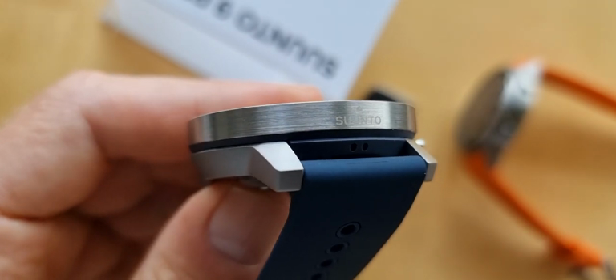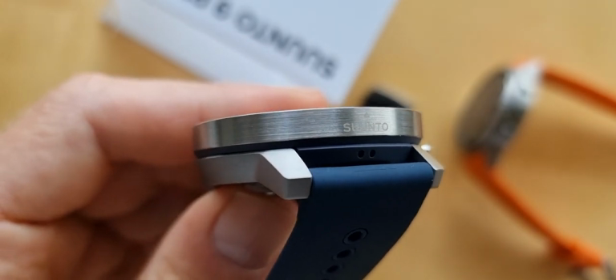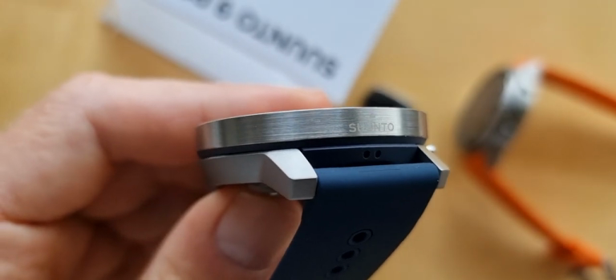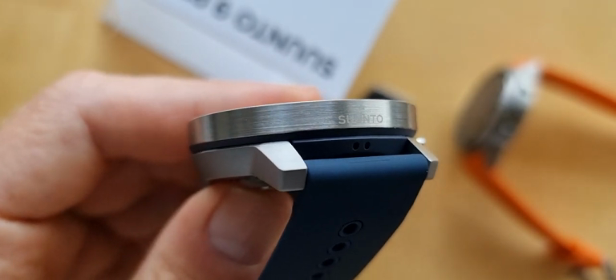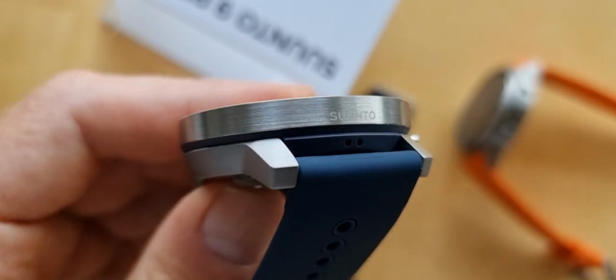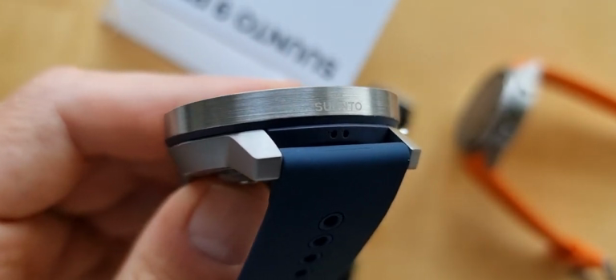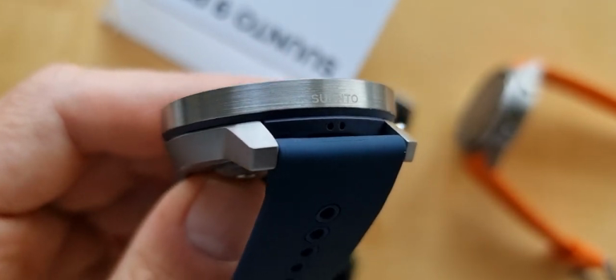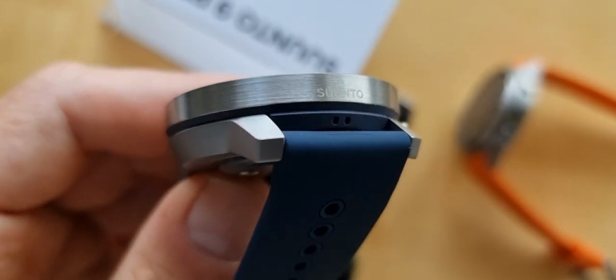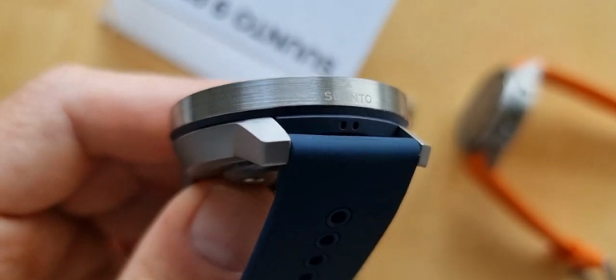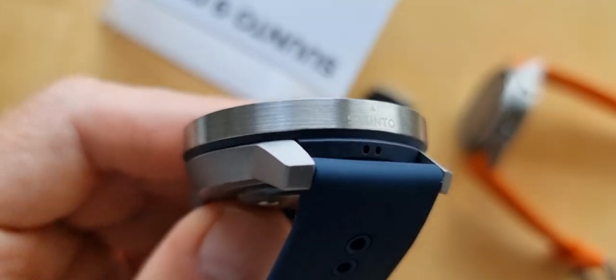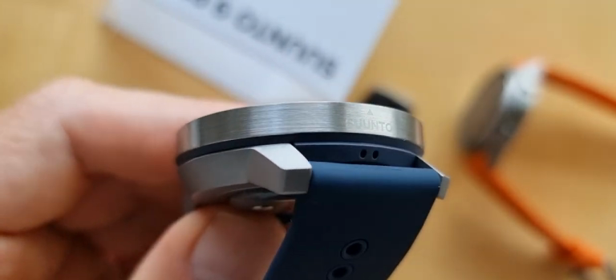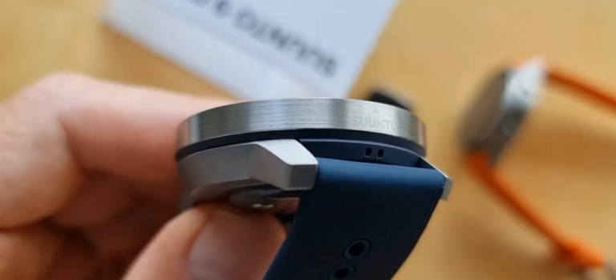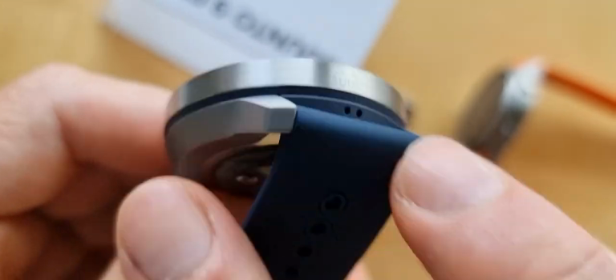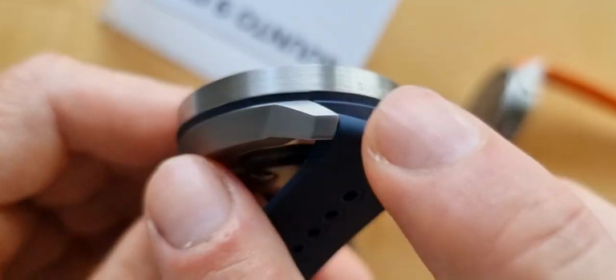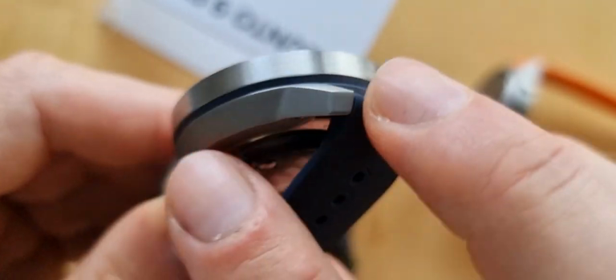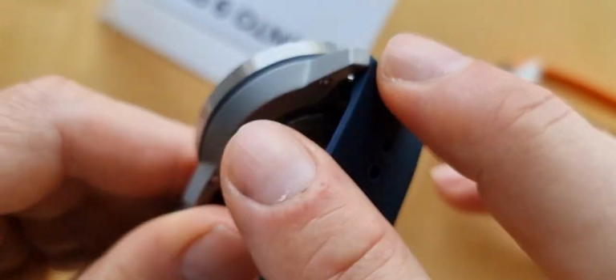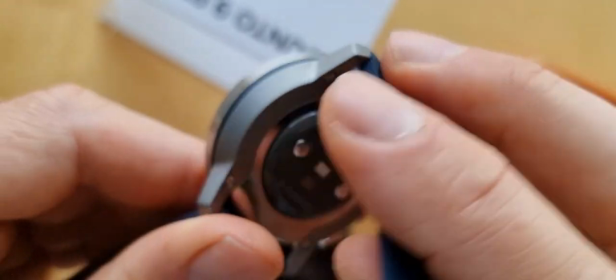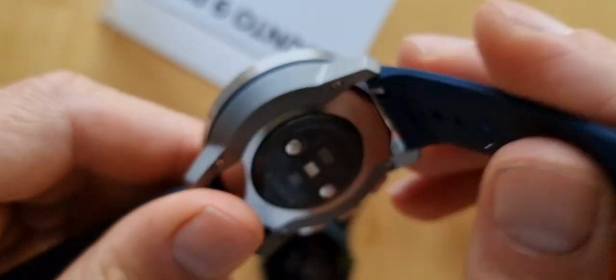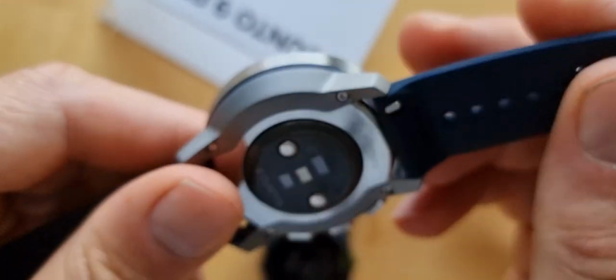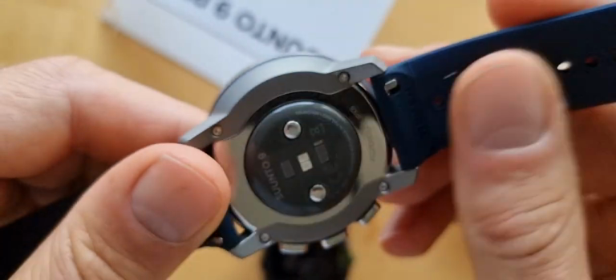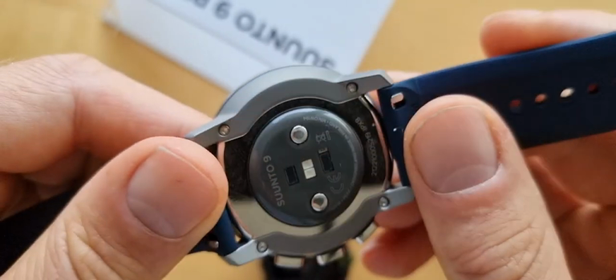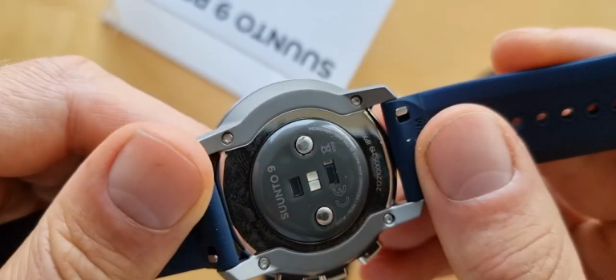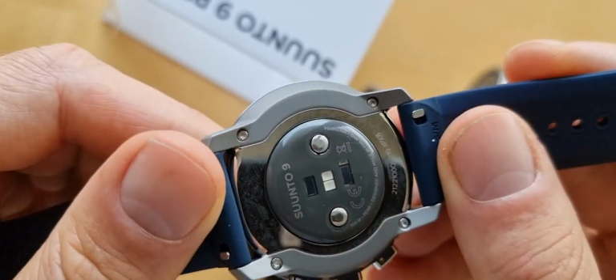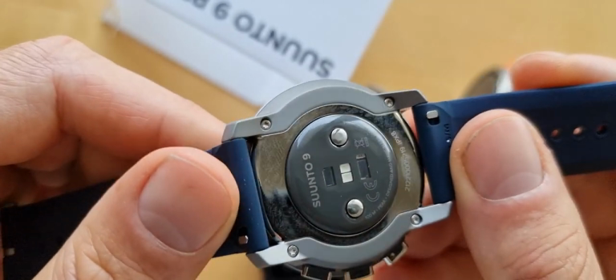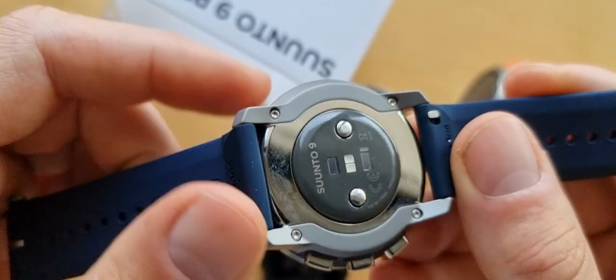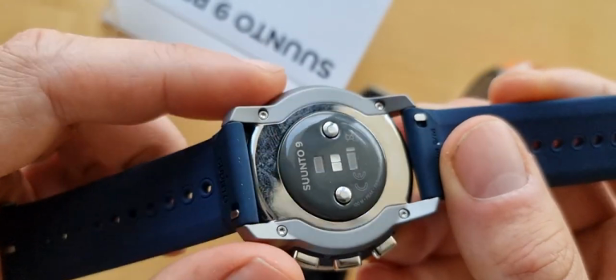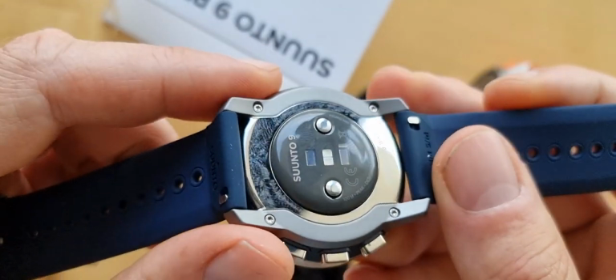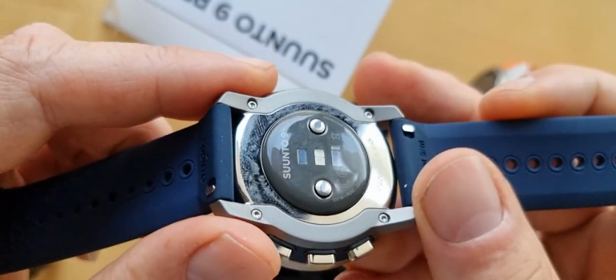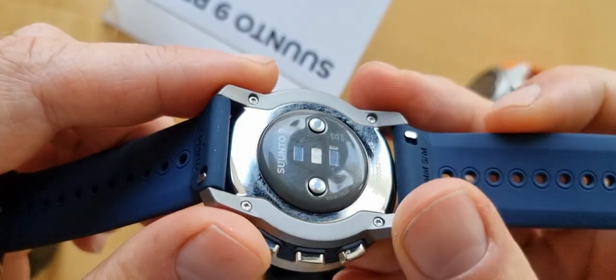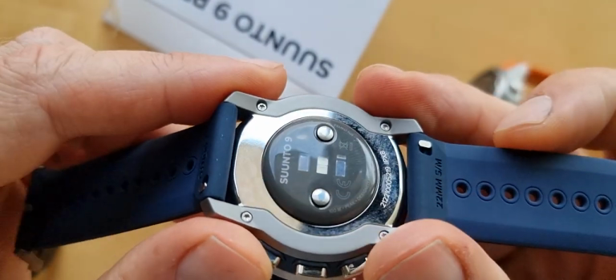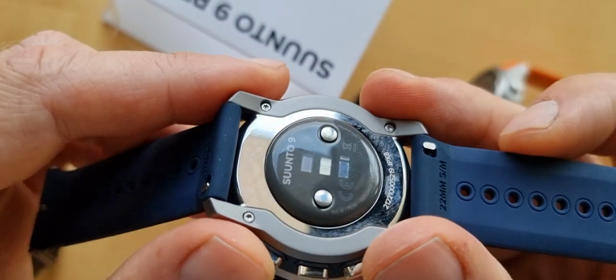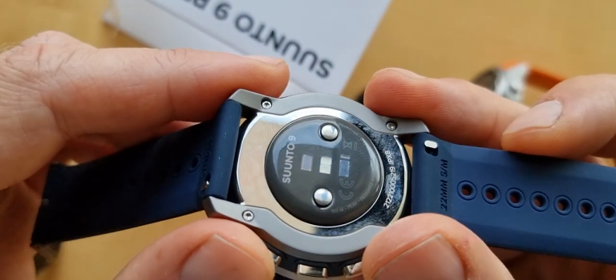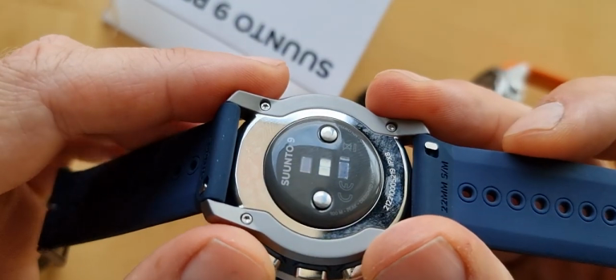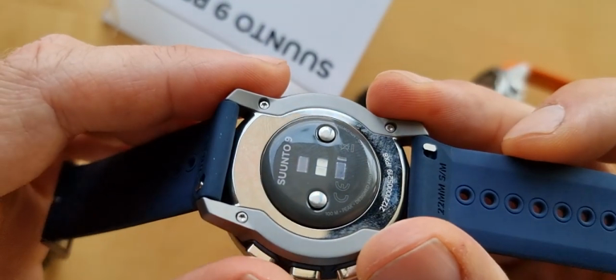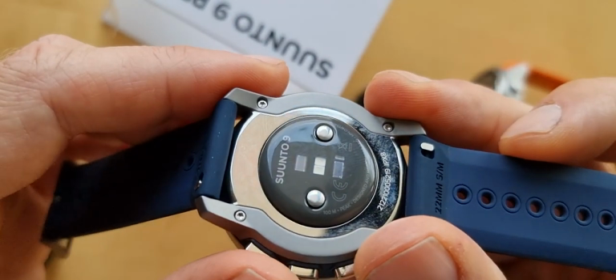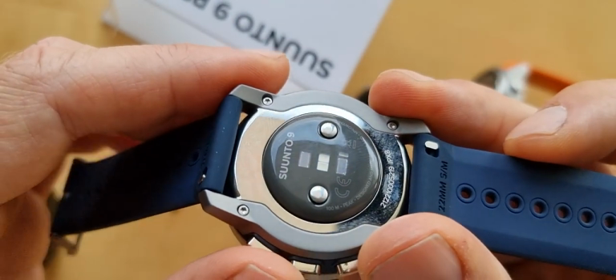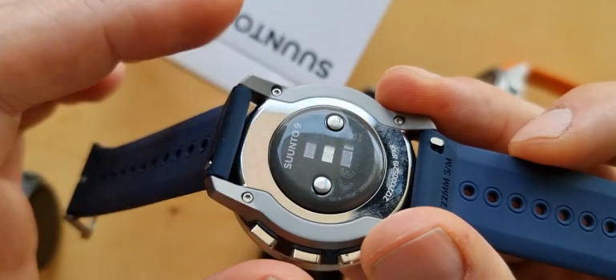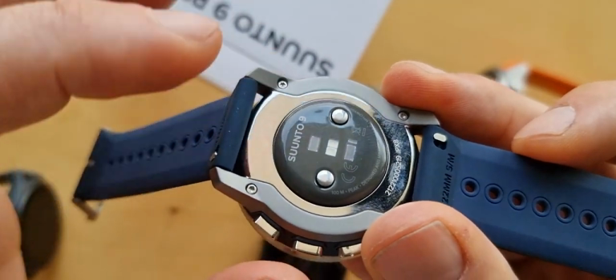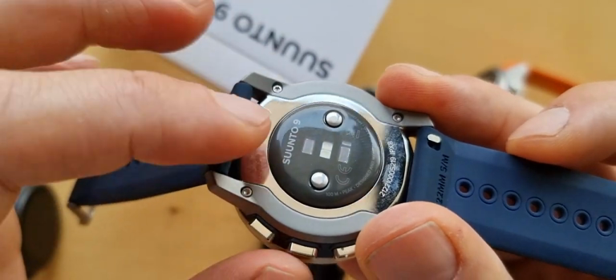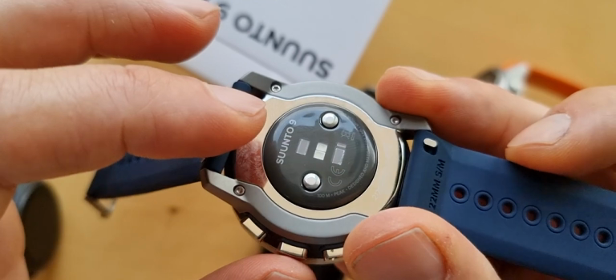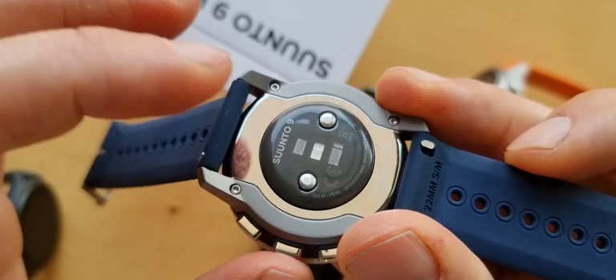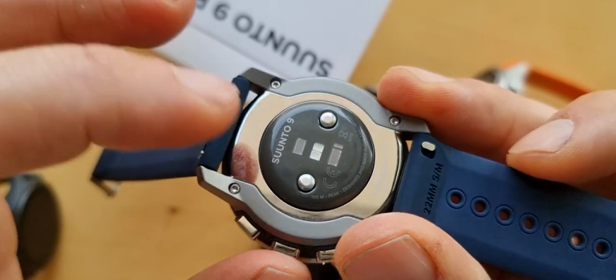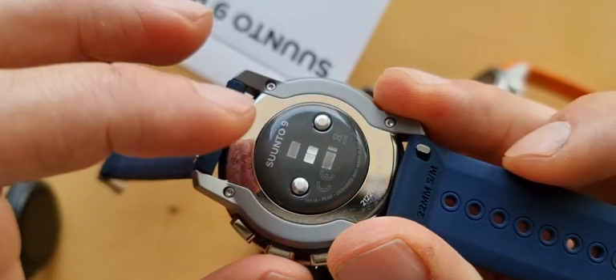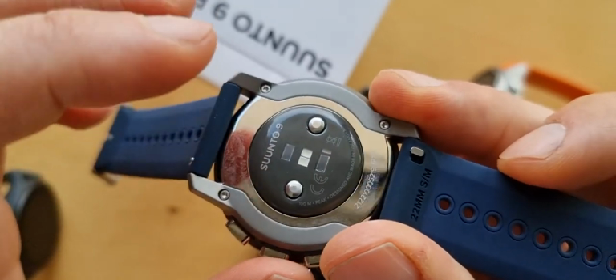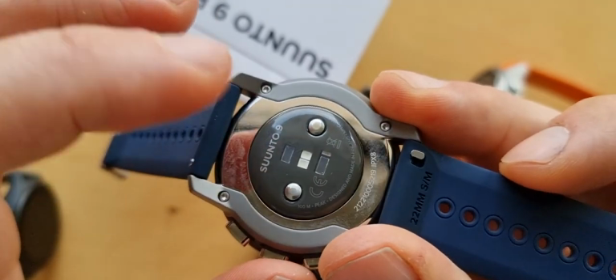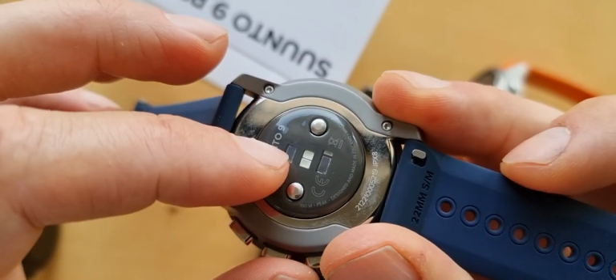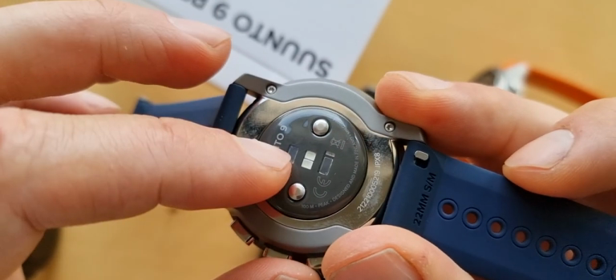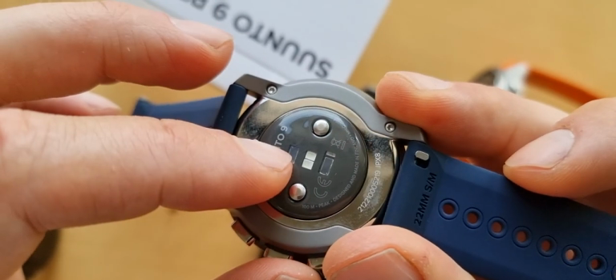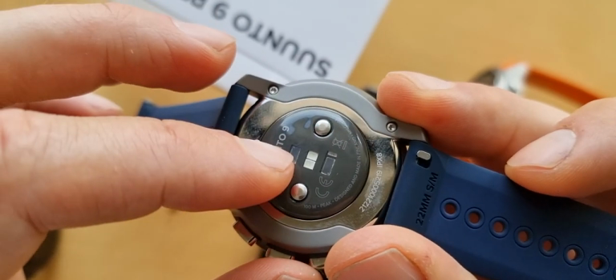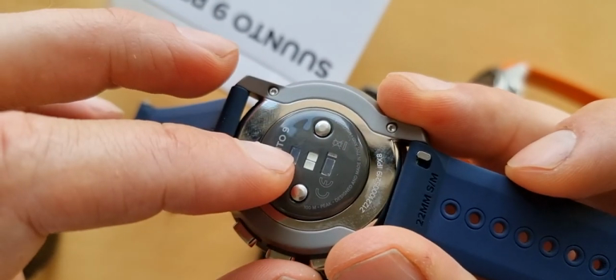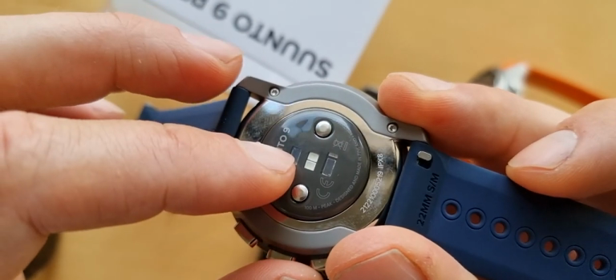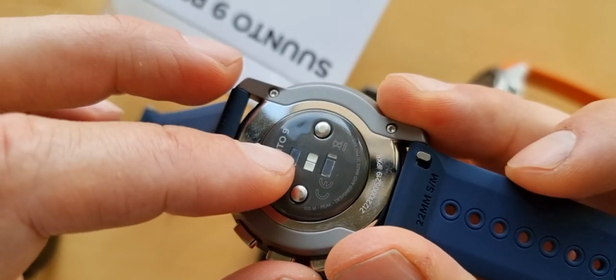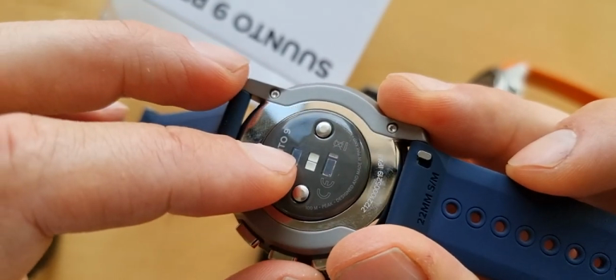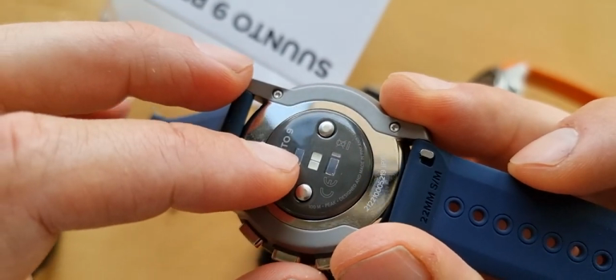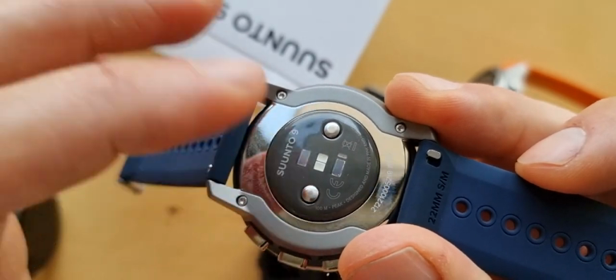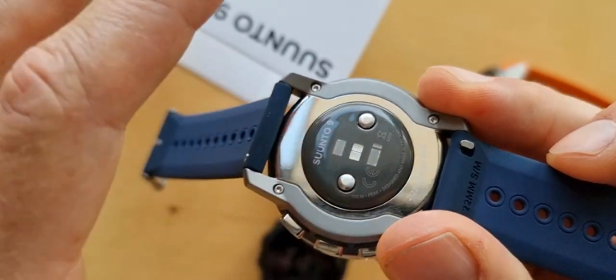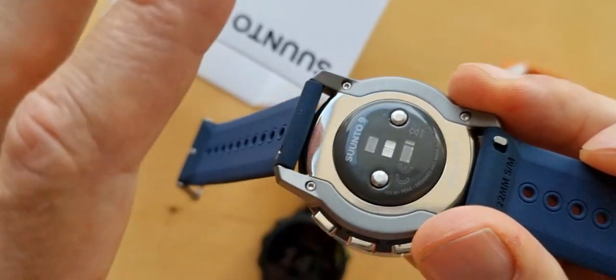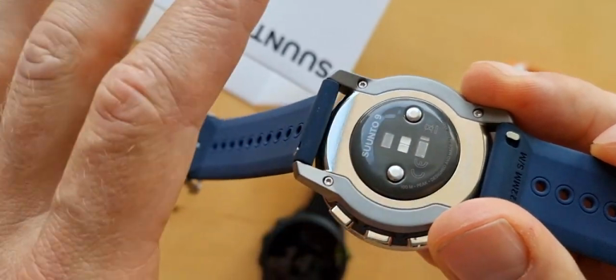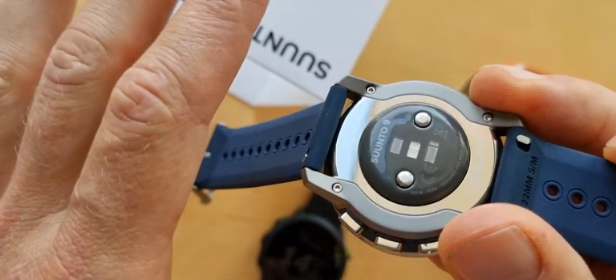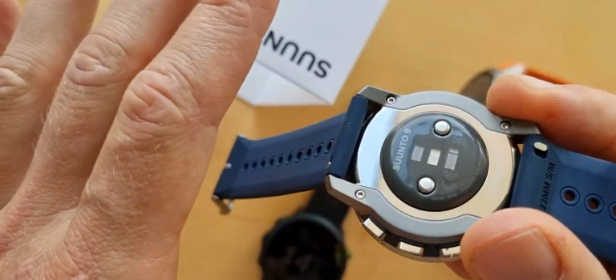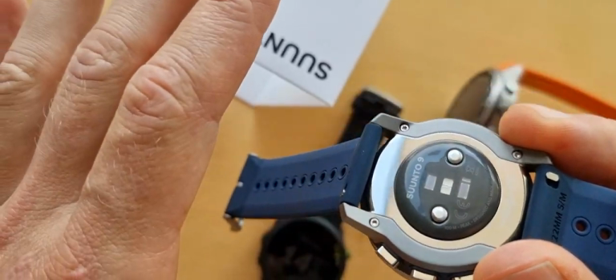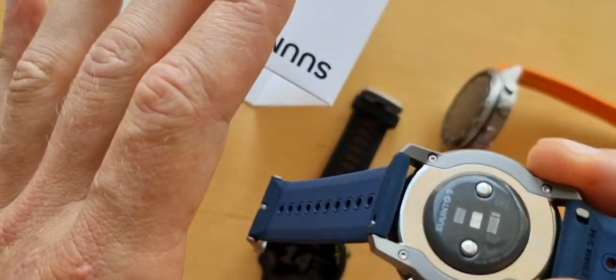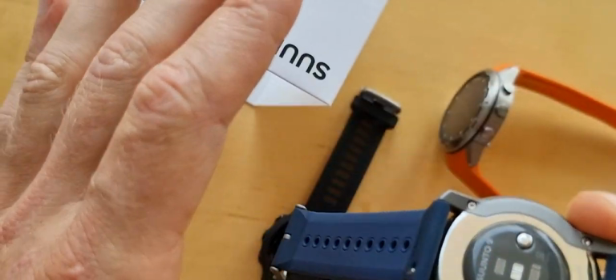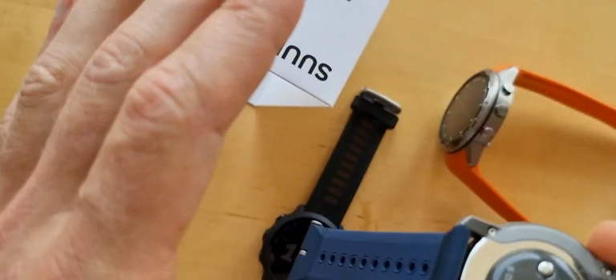It has the optical heart rate sensor on the back, and it also measures SpO2.